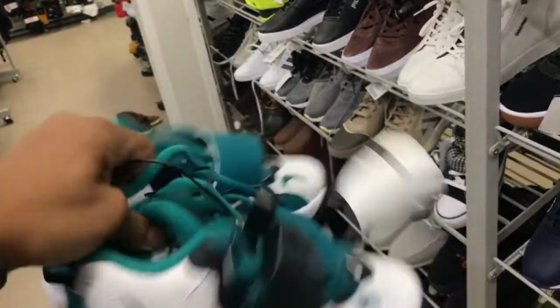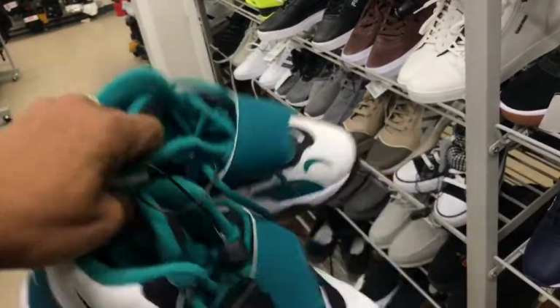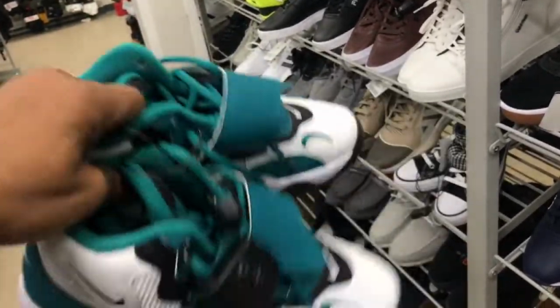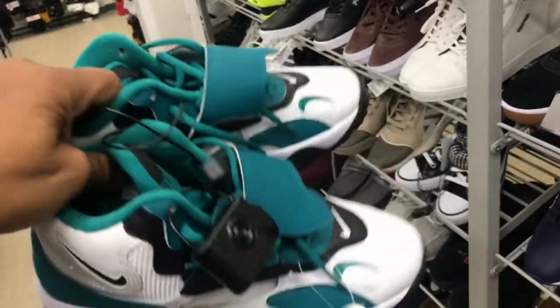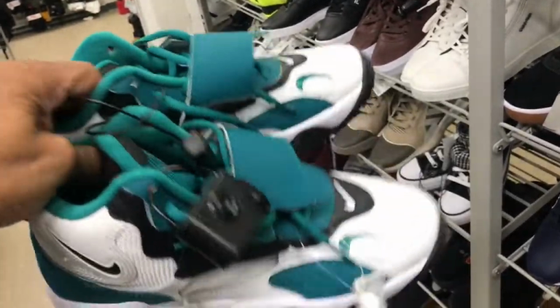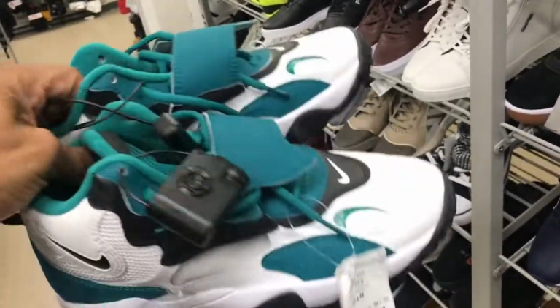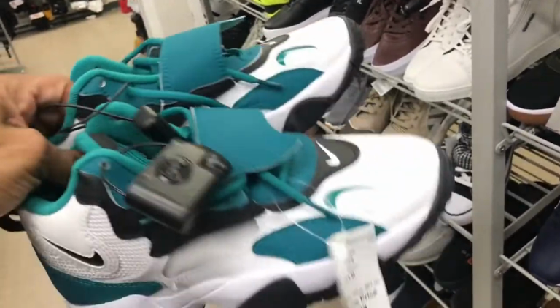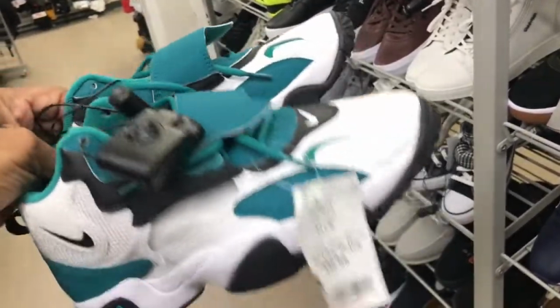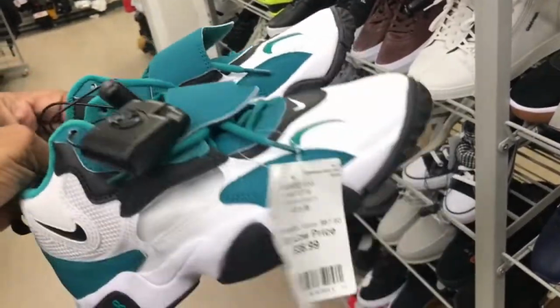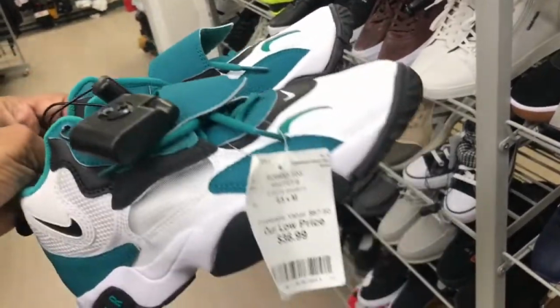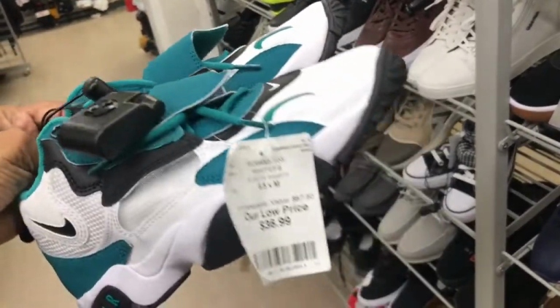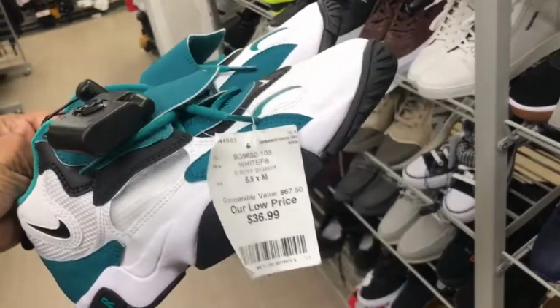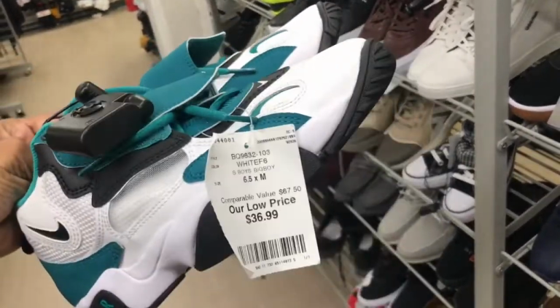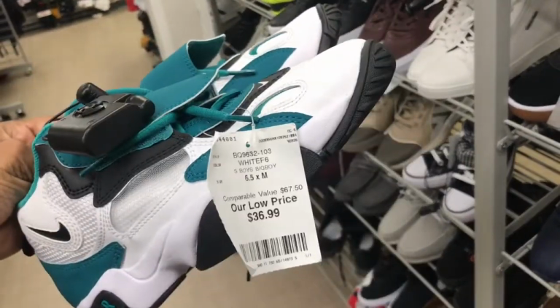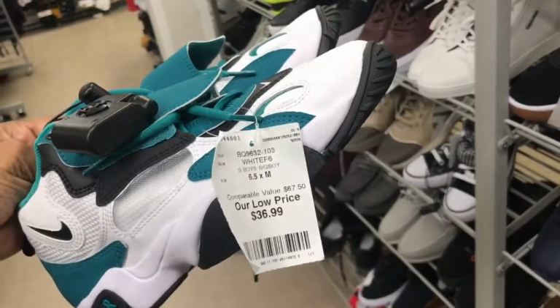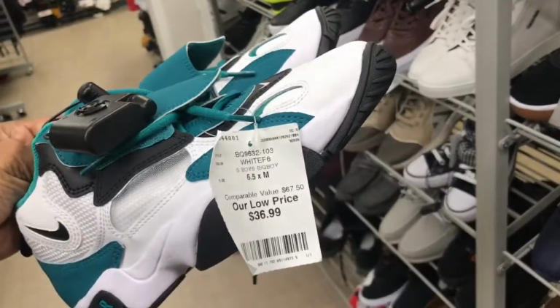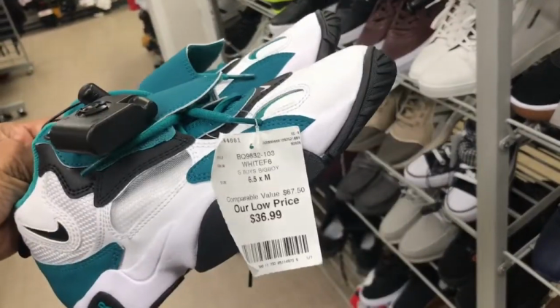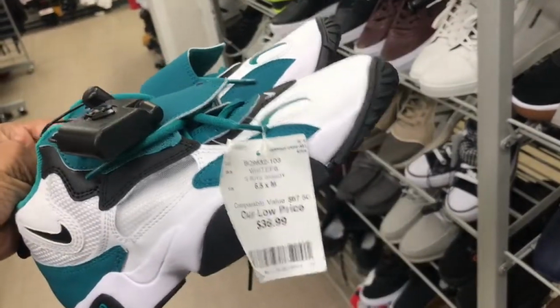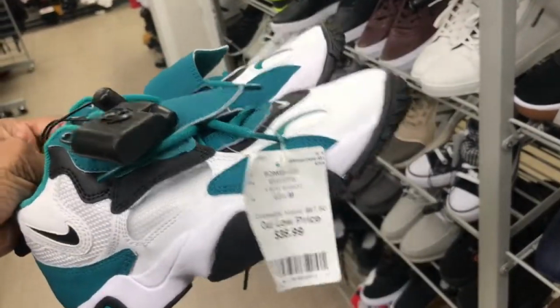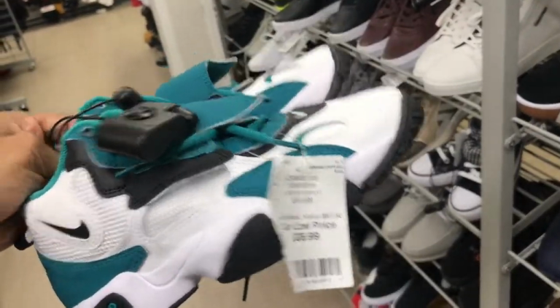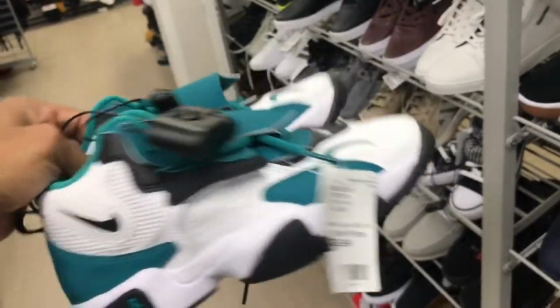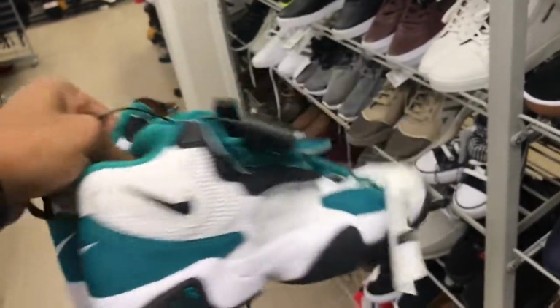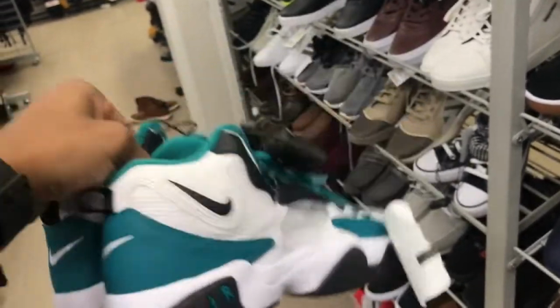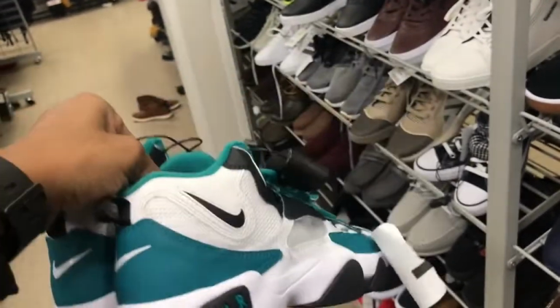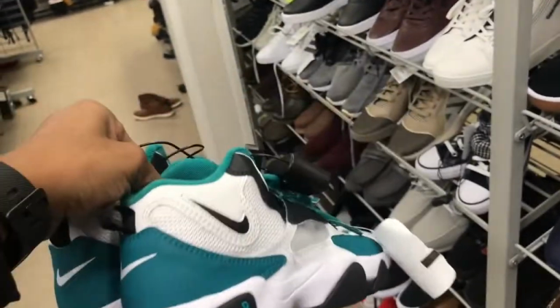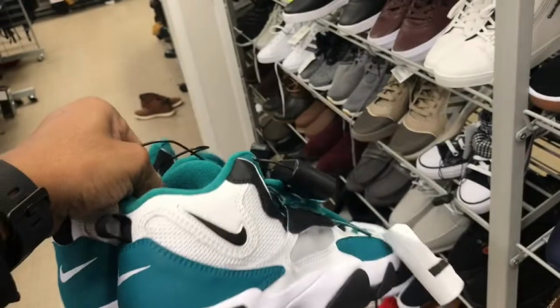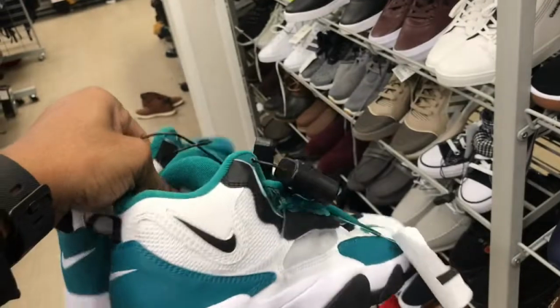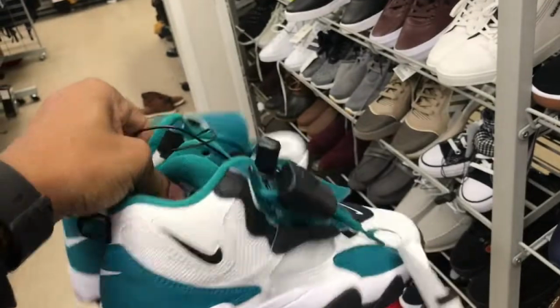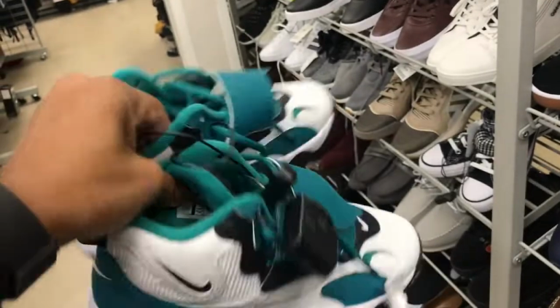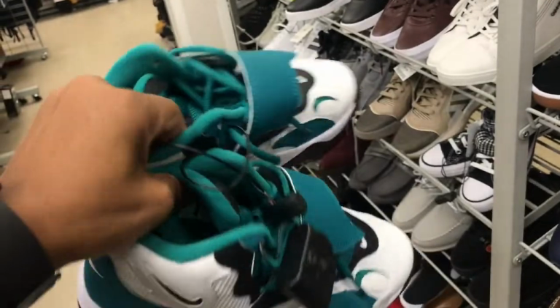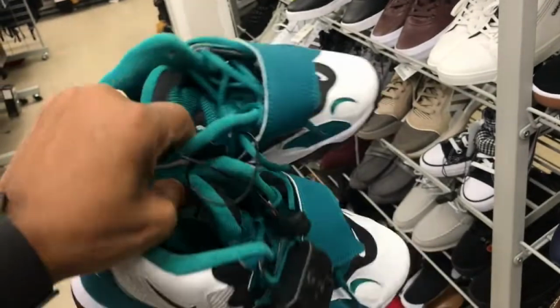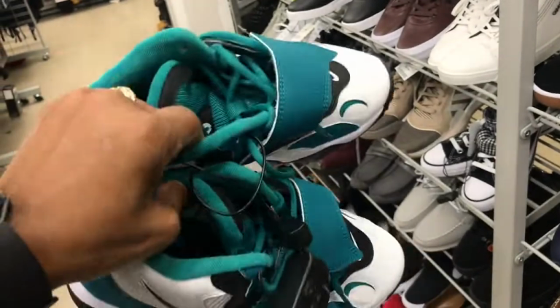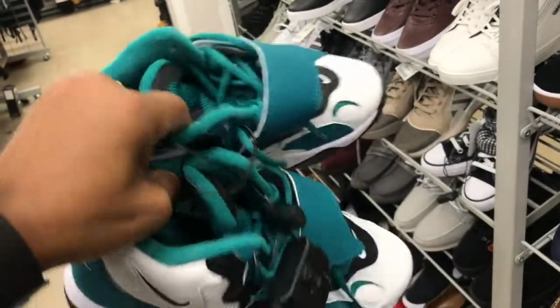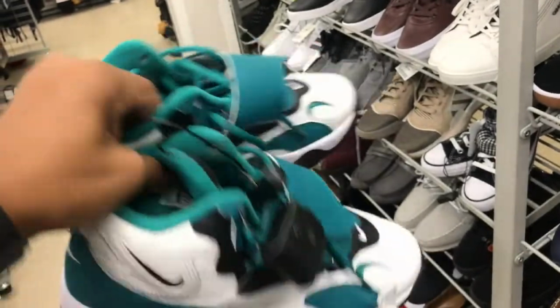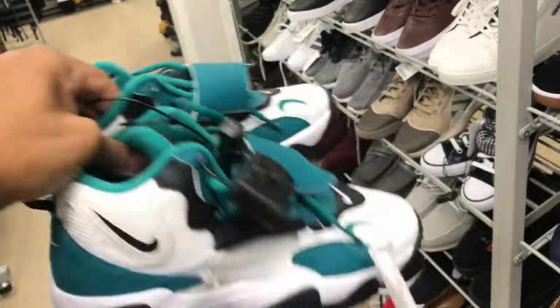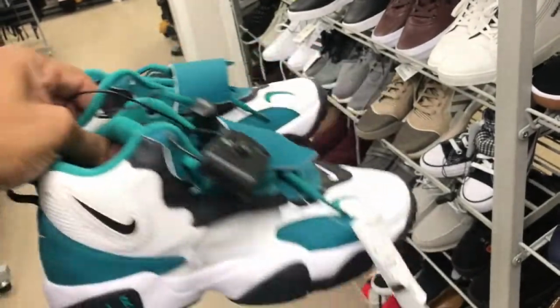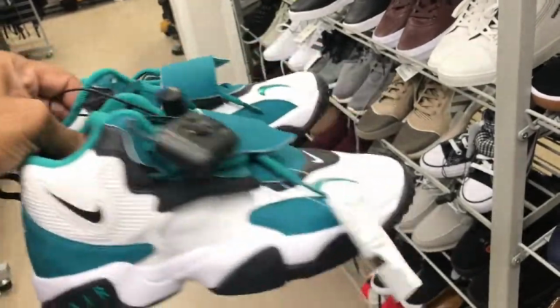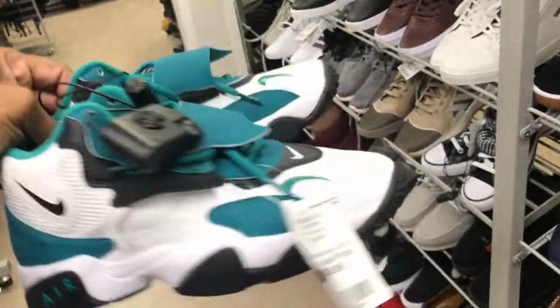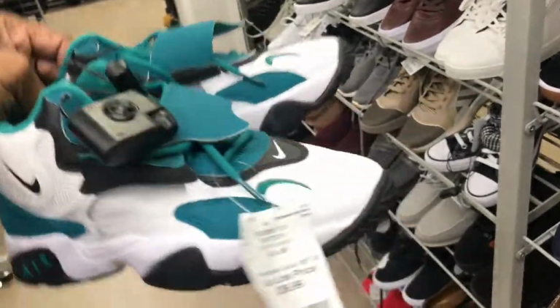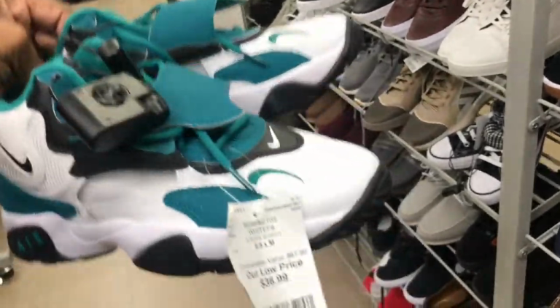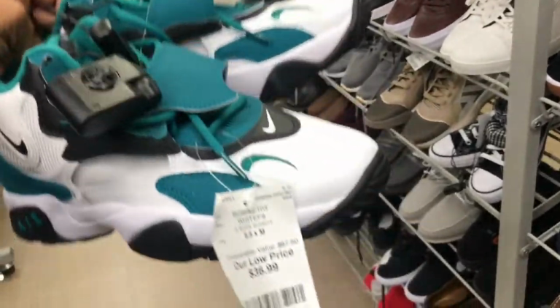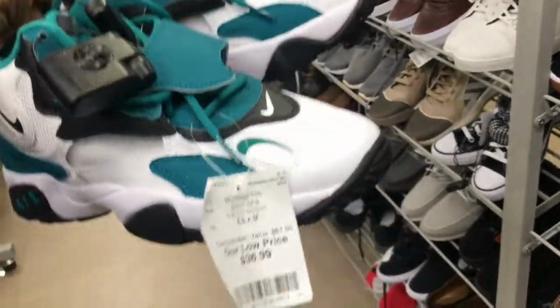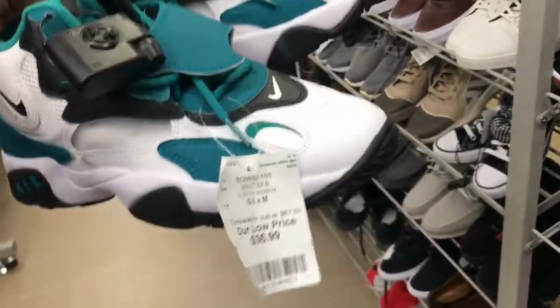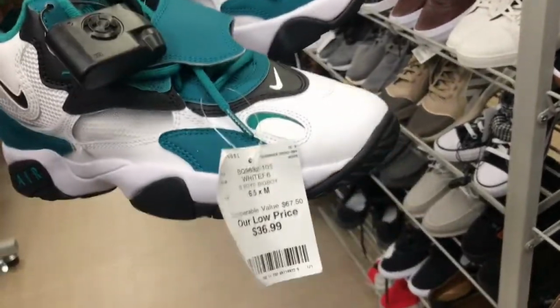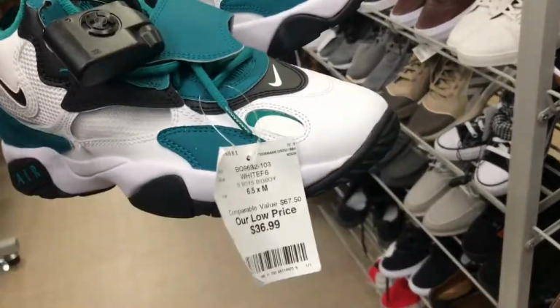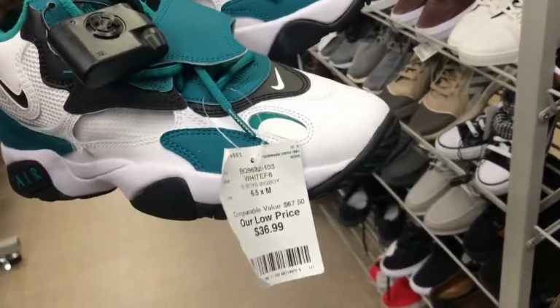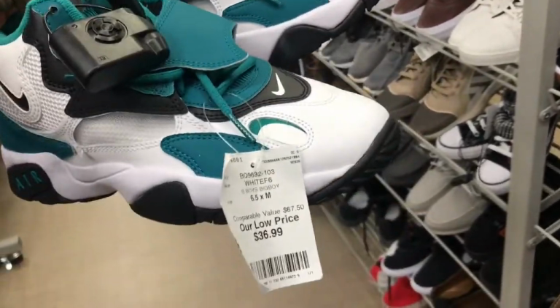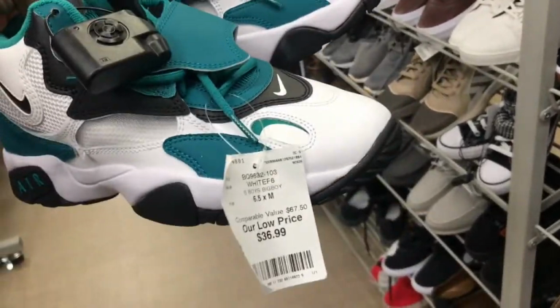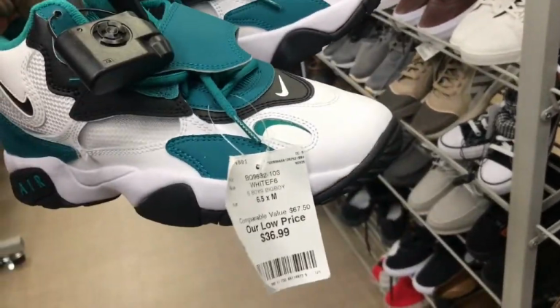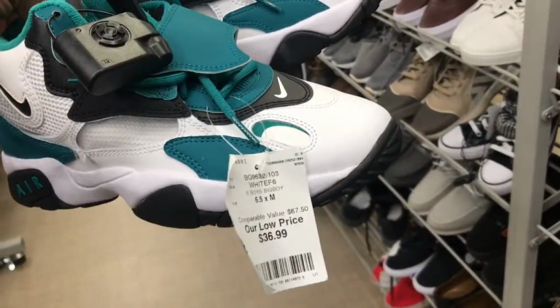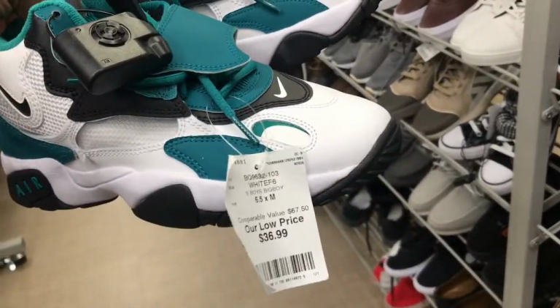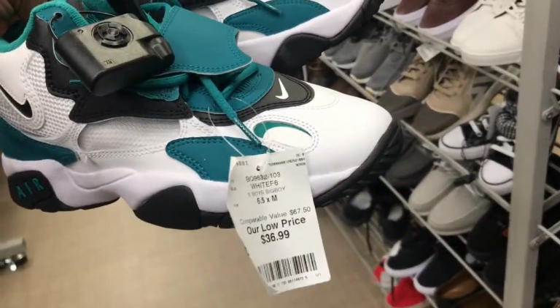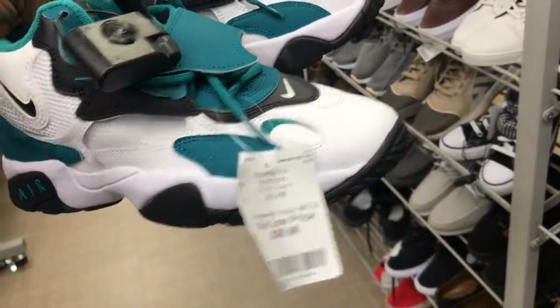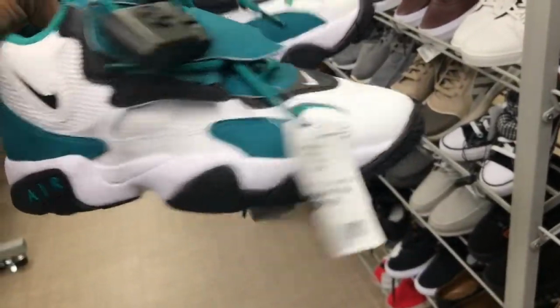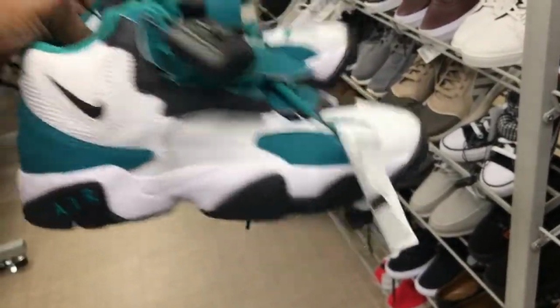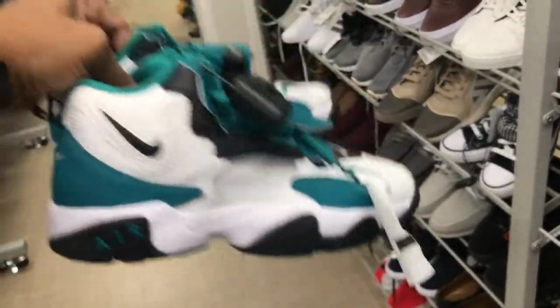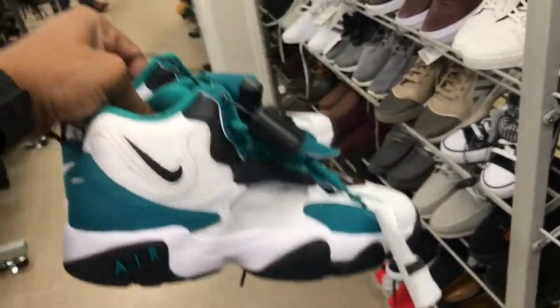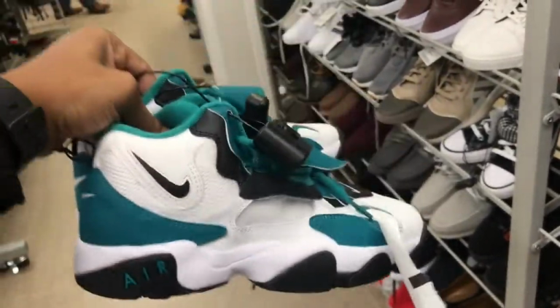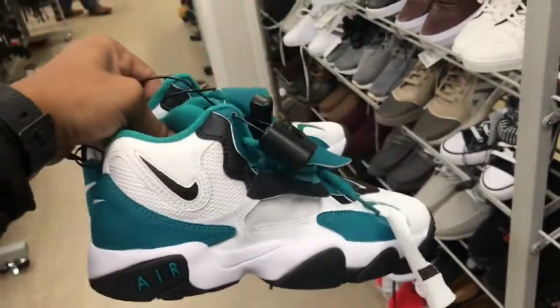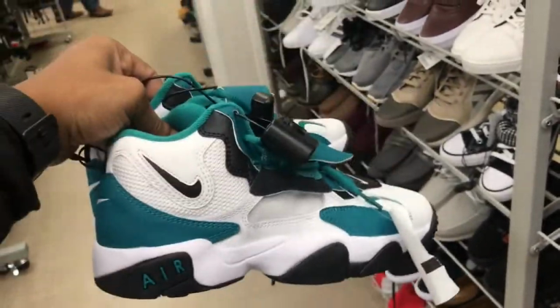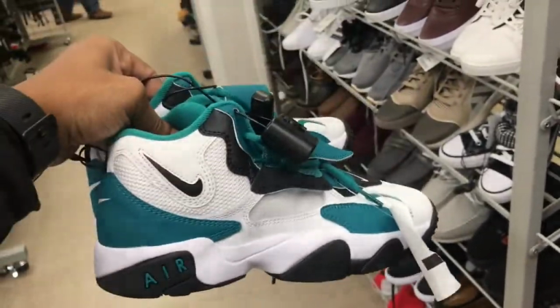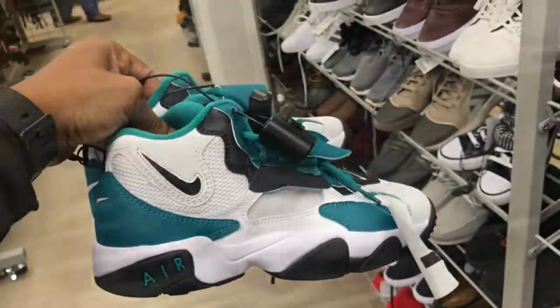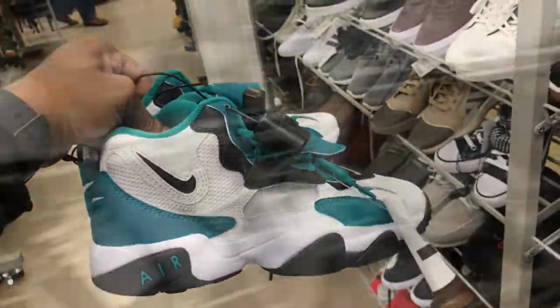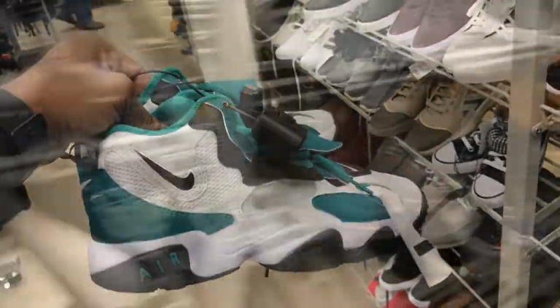You've seen these plenty of times. These are kids' size loaded in the men's section, and the price point is $36.99.